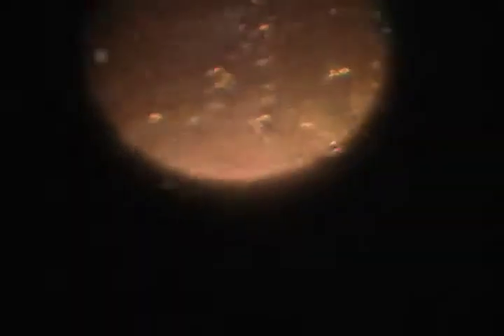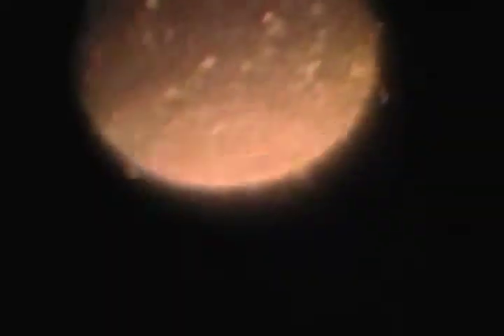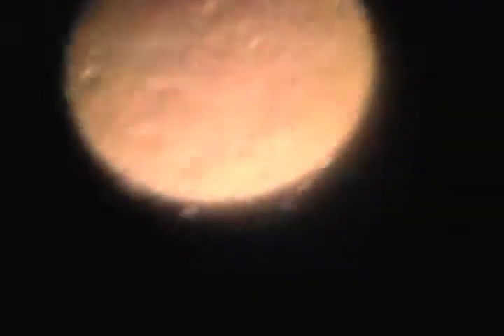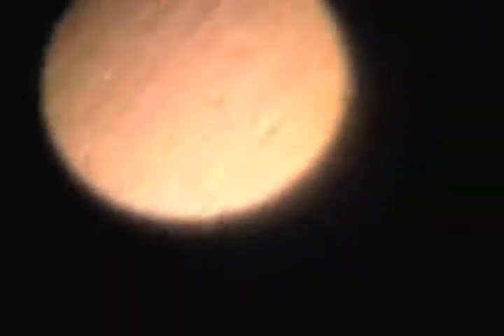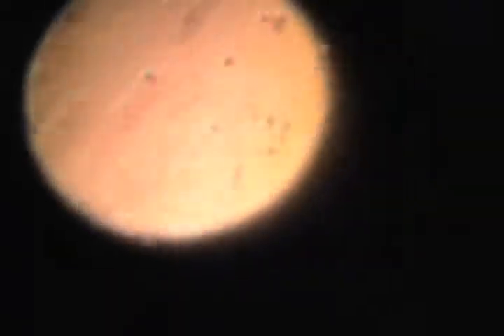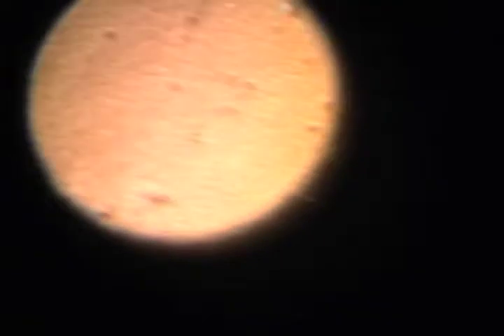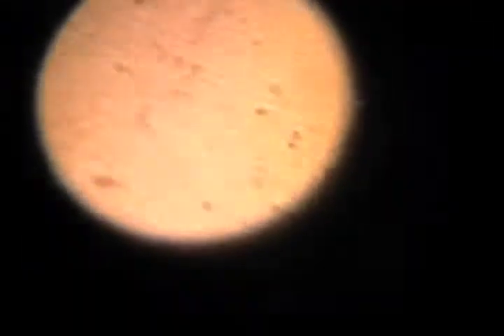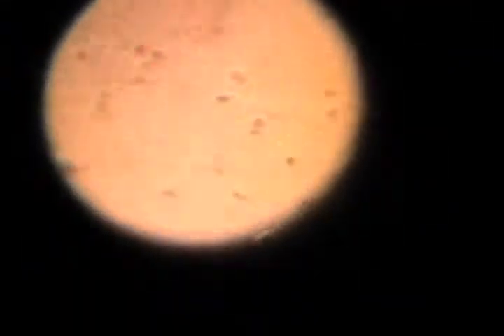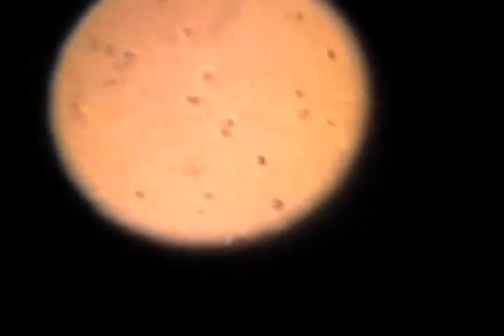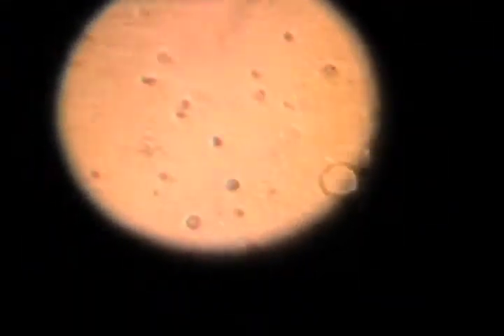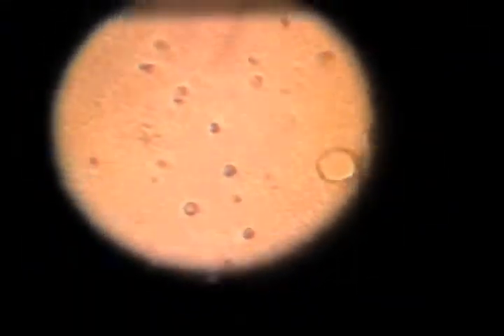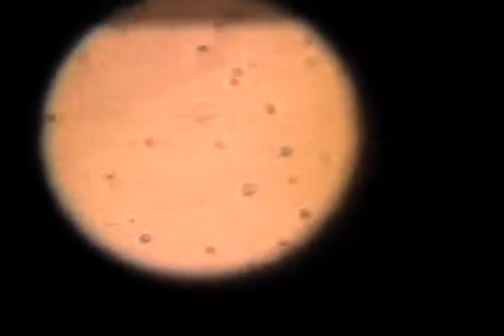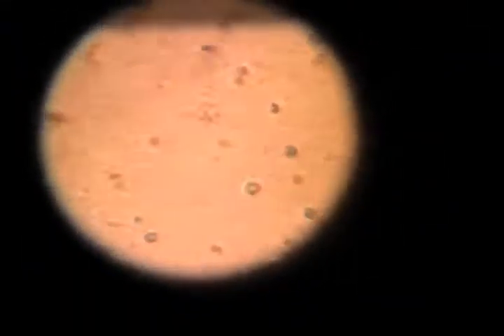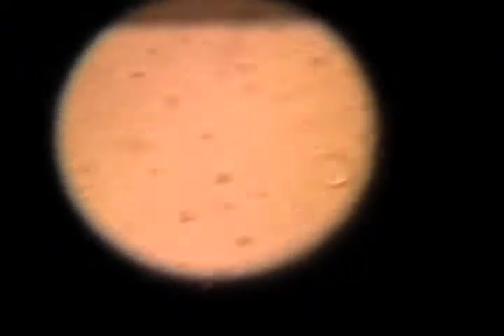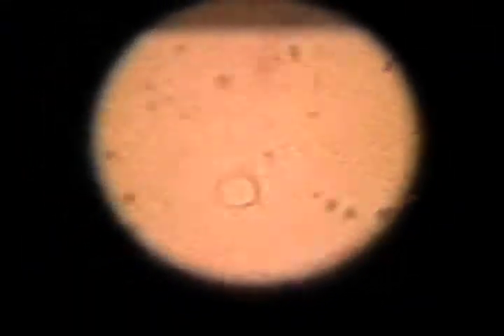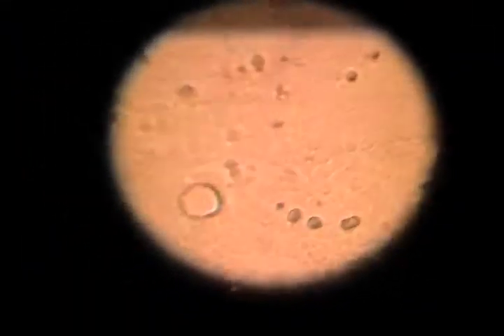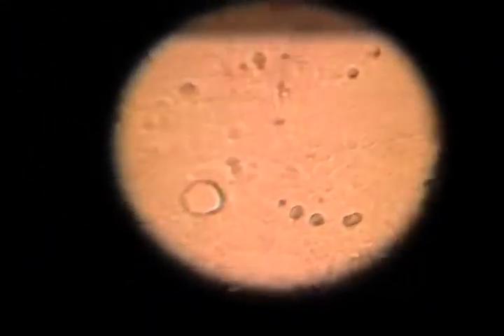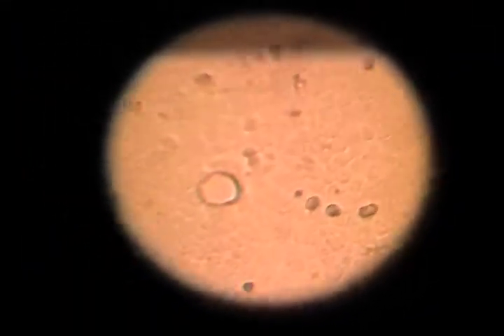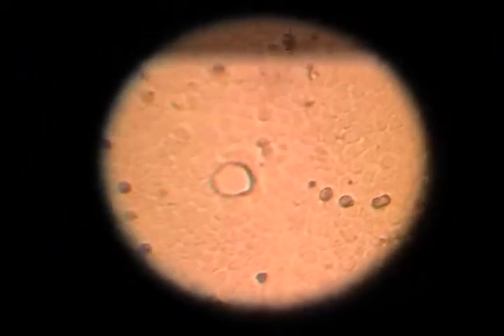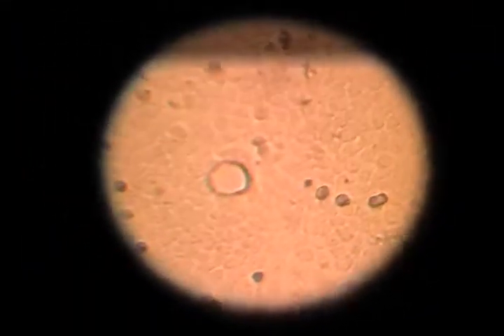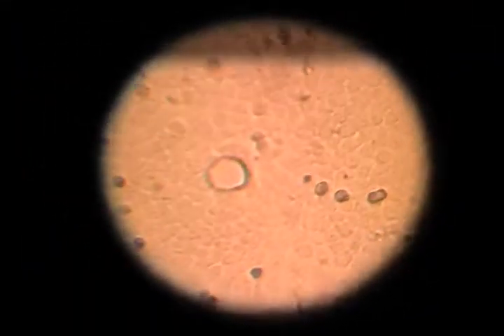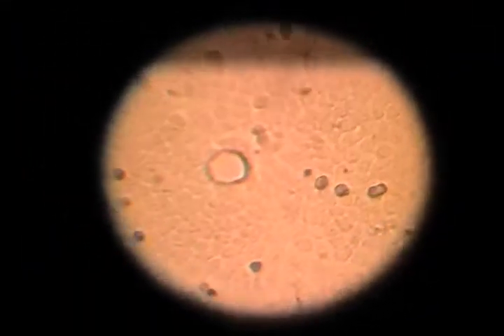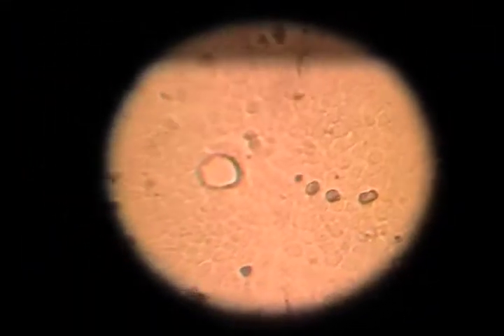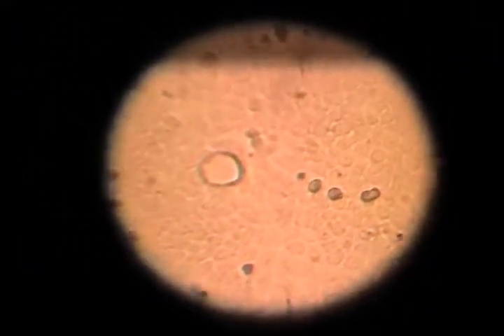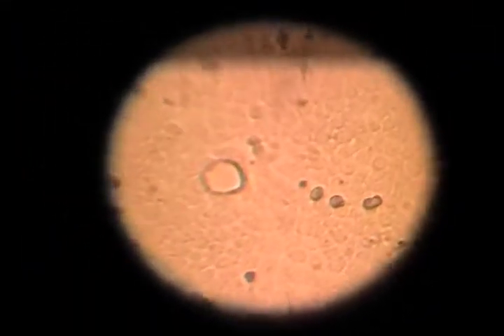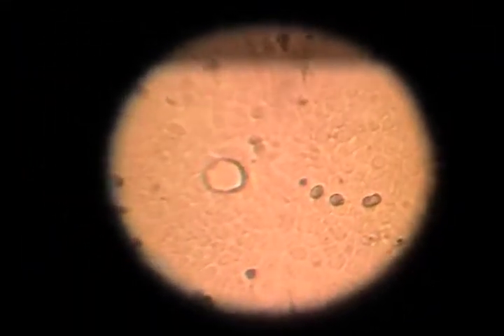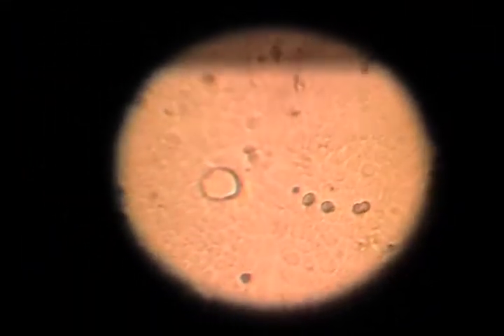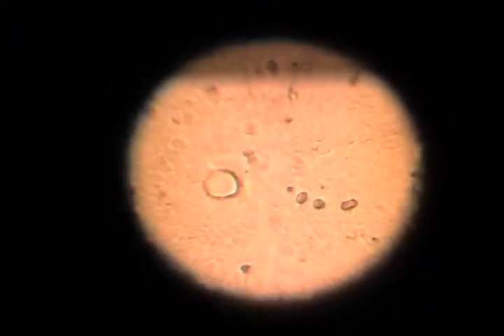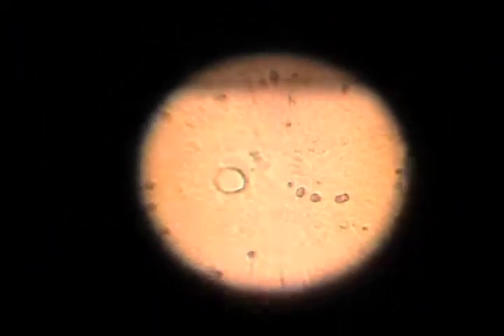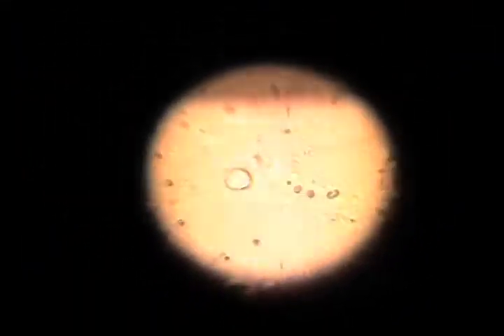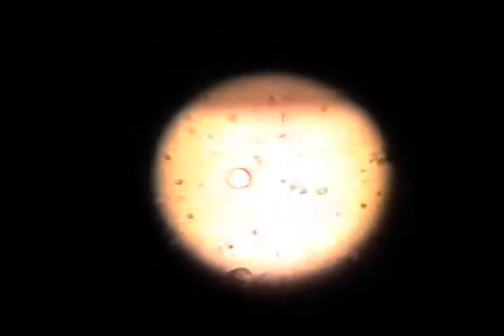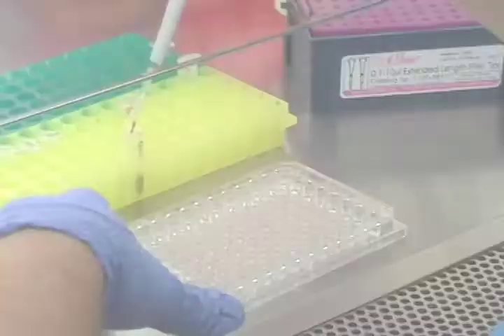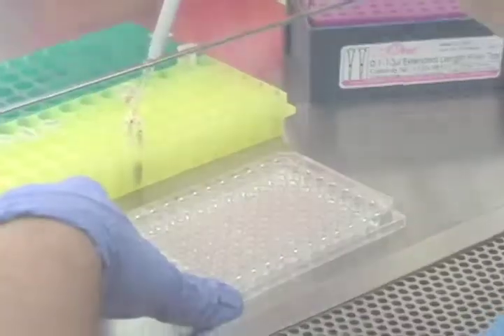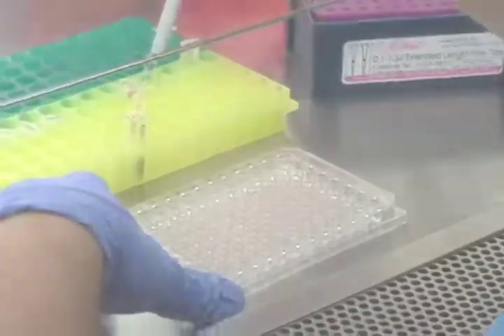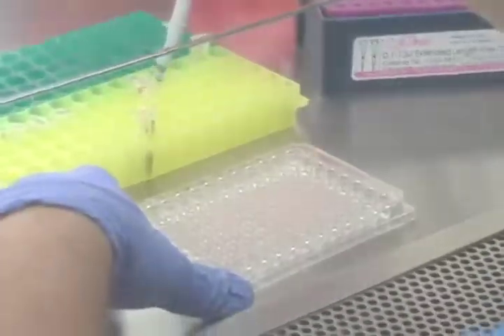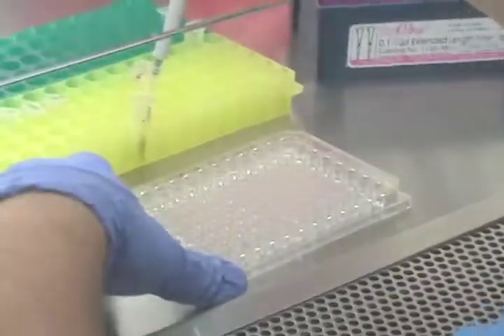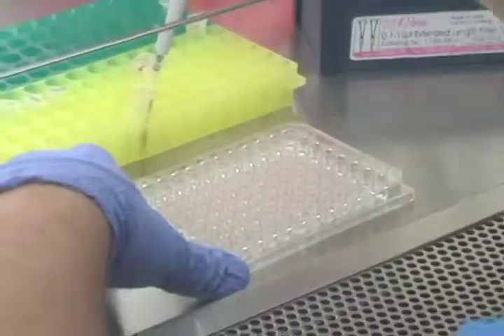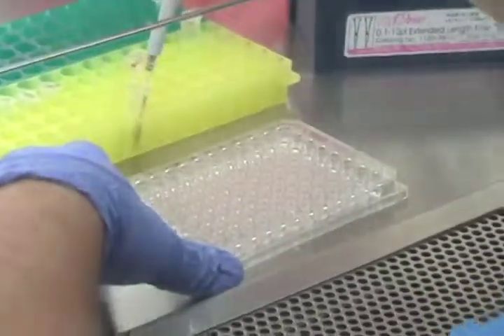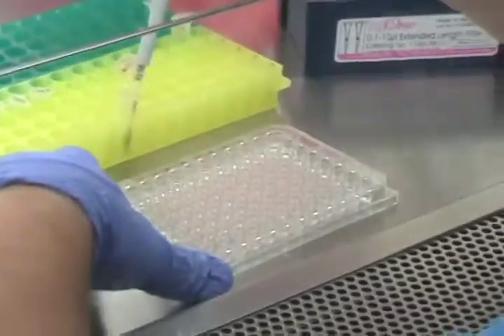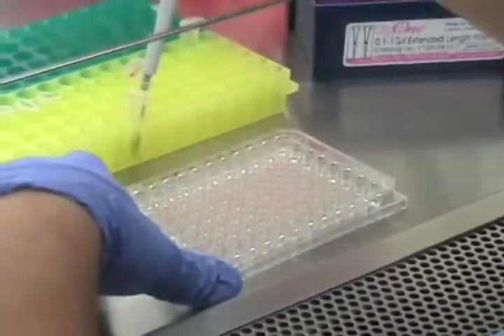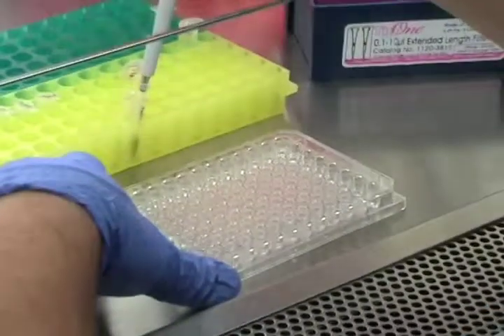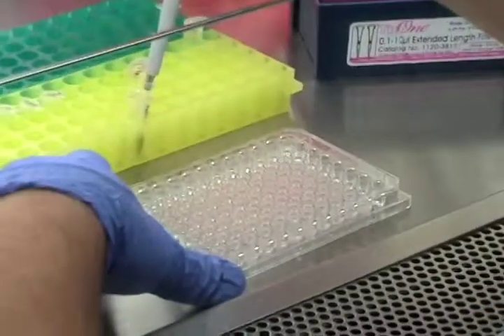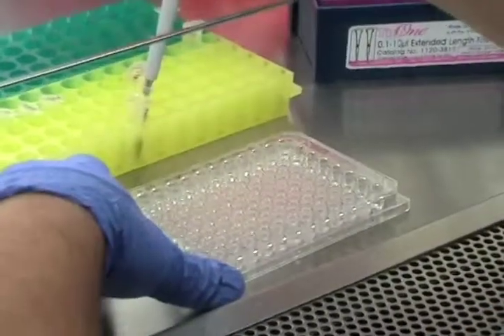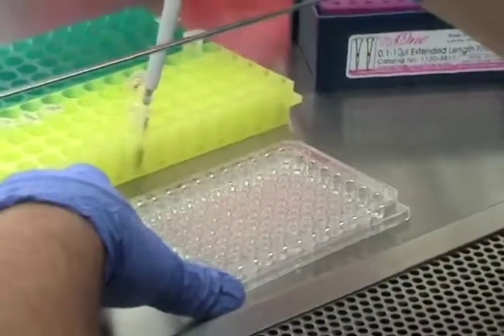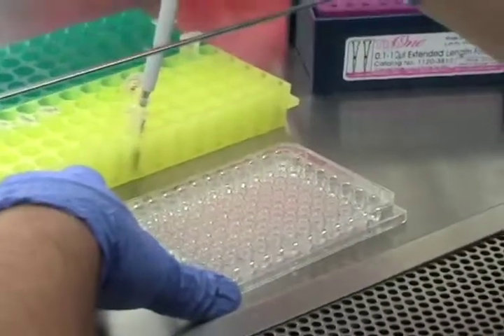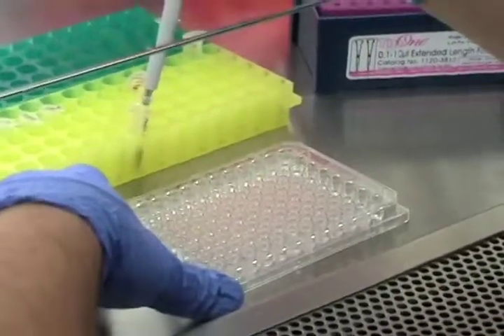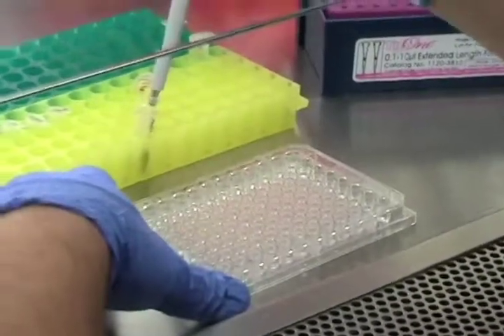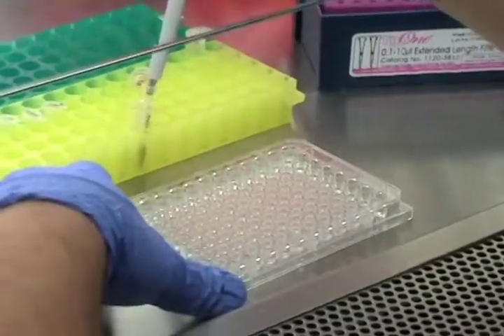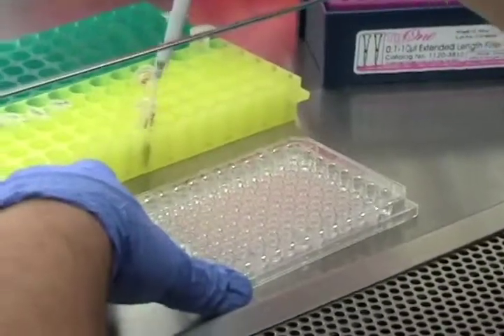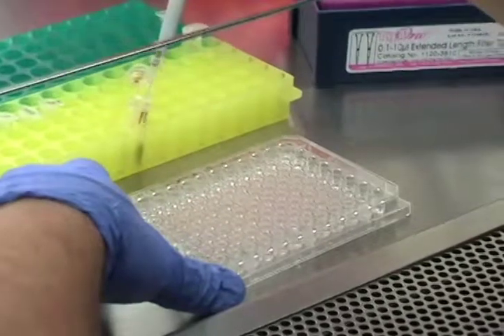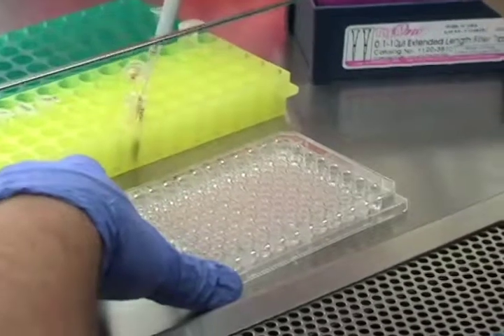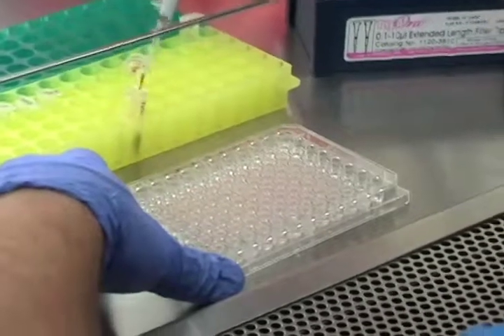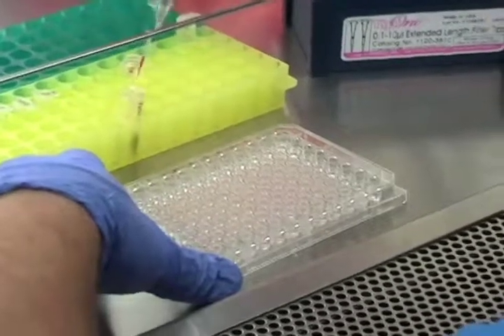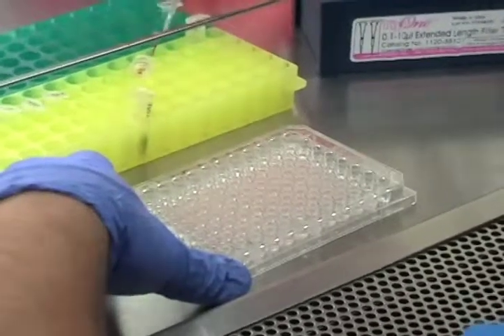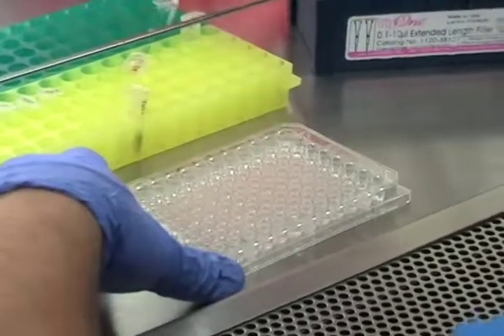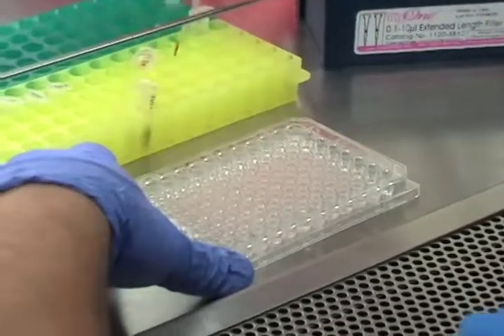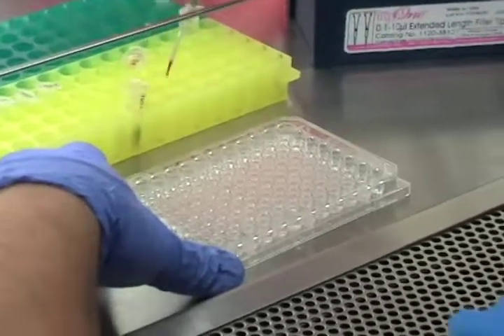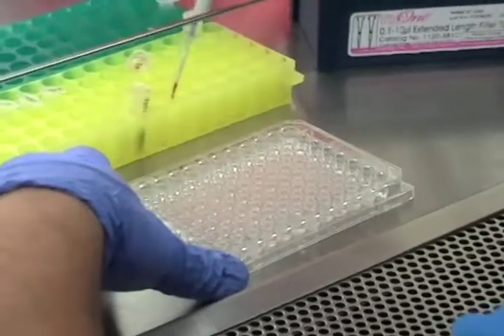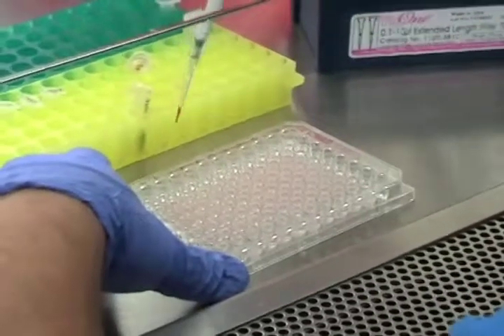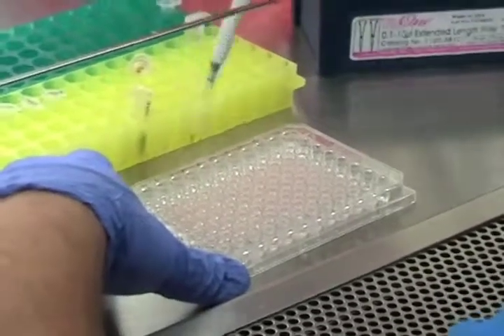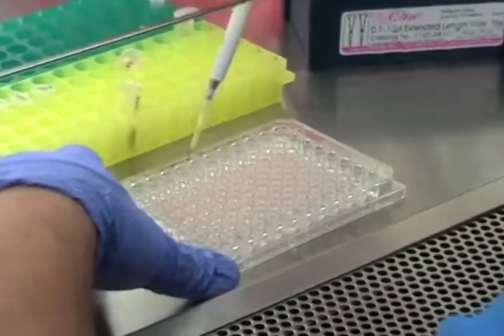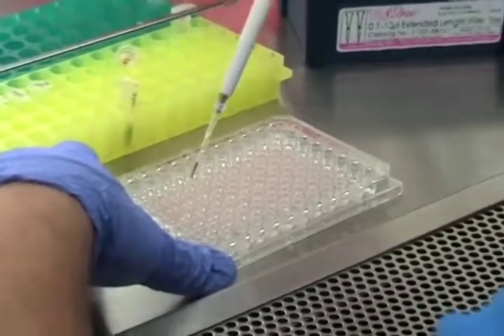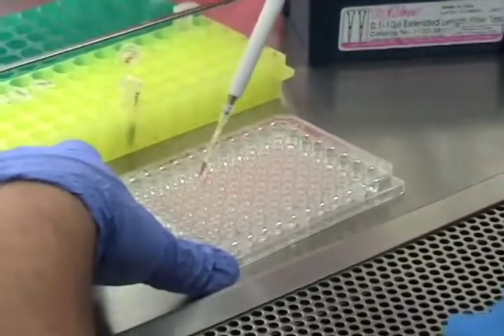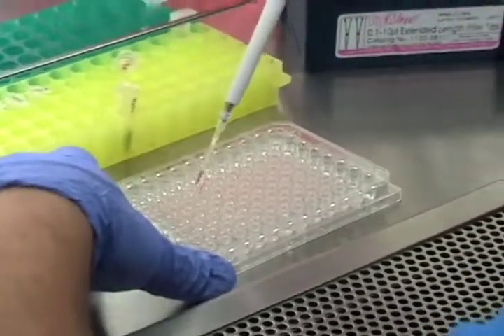We're about to run some tests on them, so we're not too happy about this. He can't talk right now because he's busy, but he's dosing his cells right now.